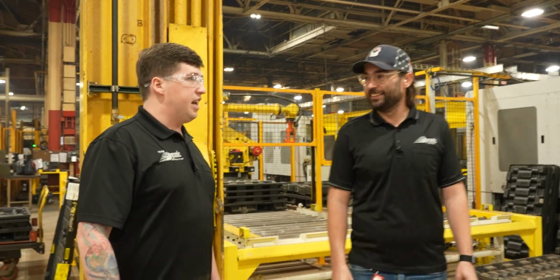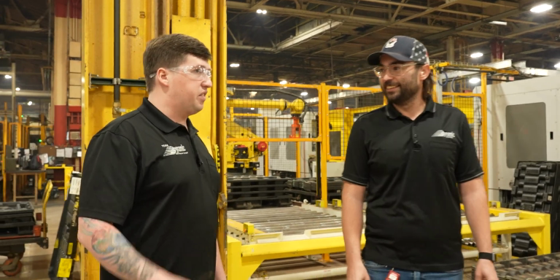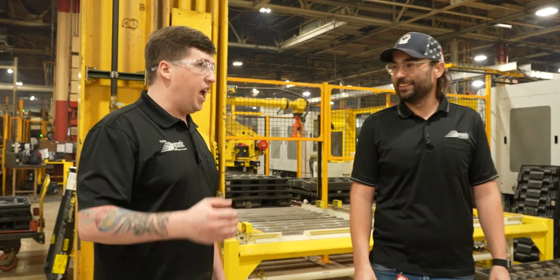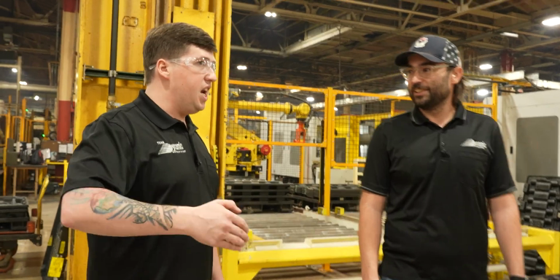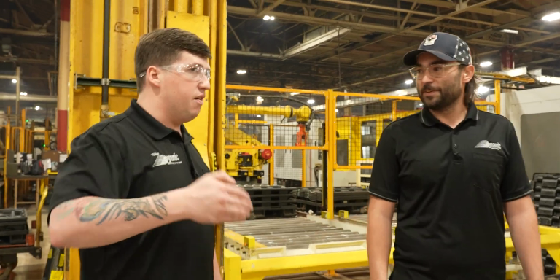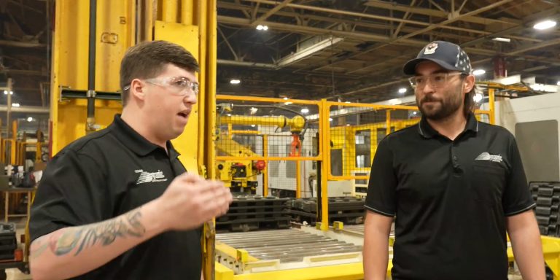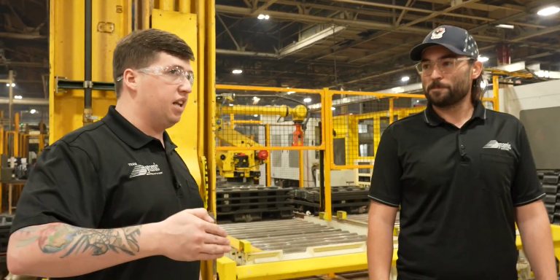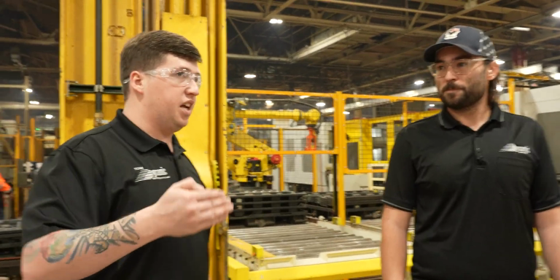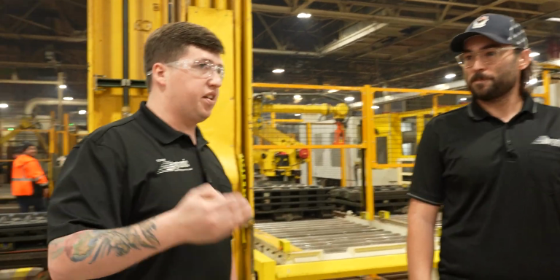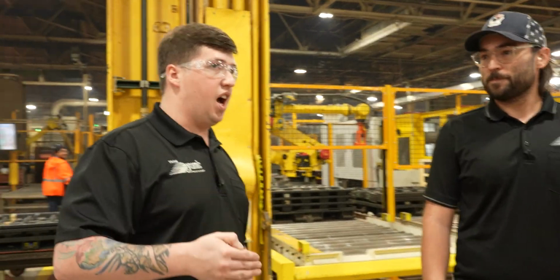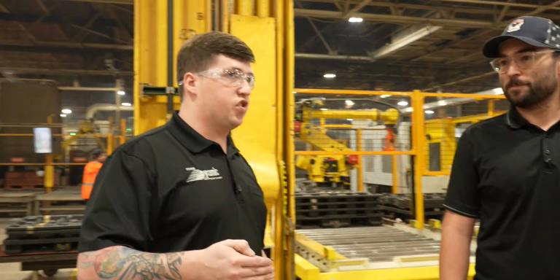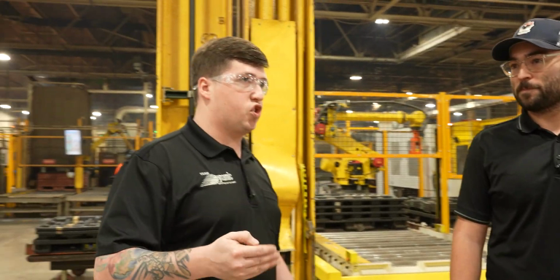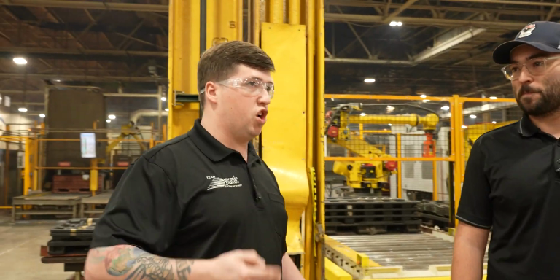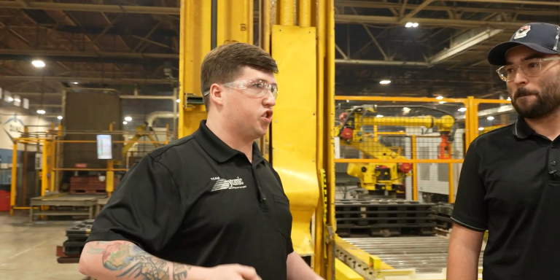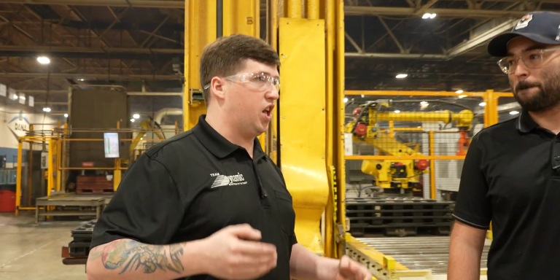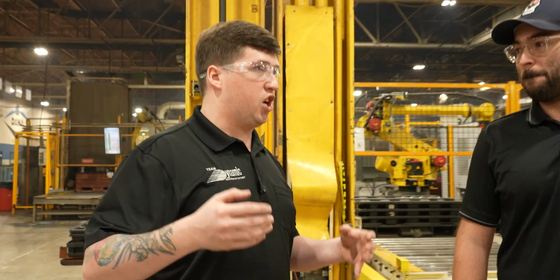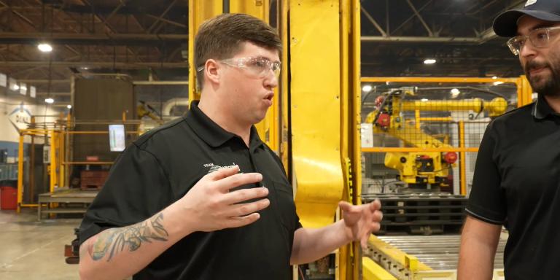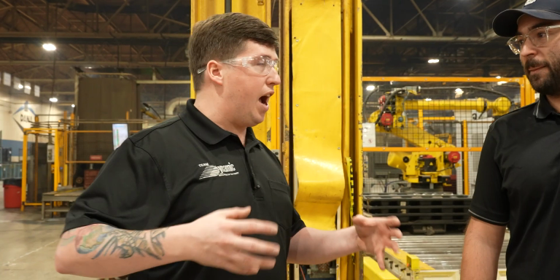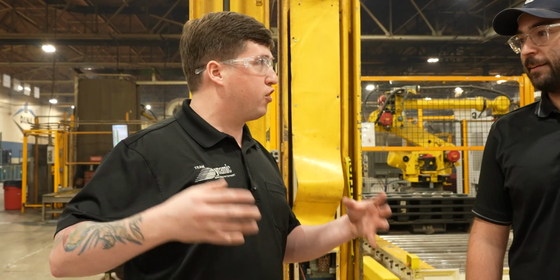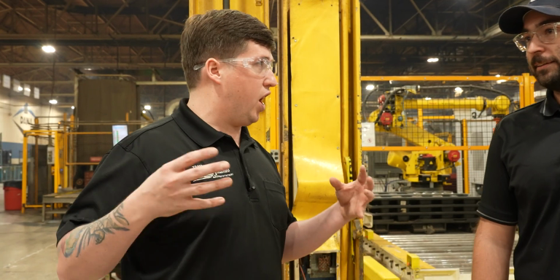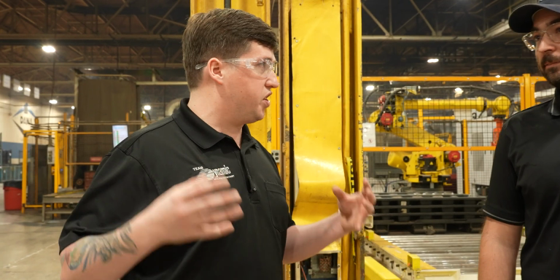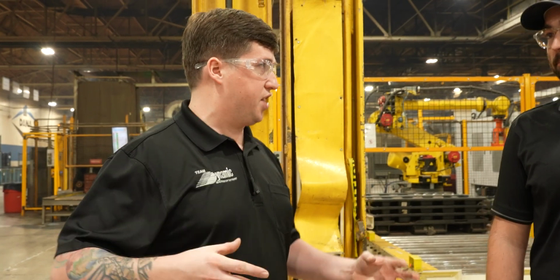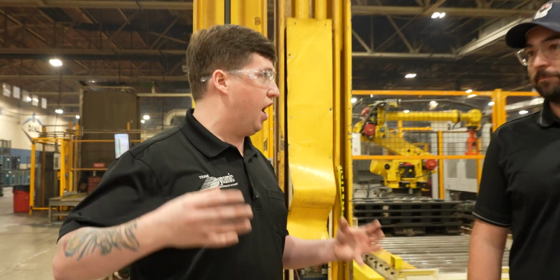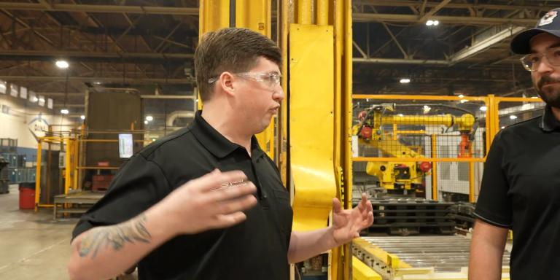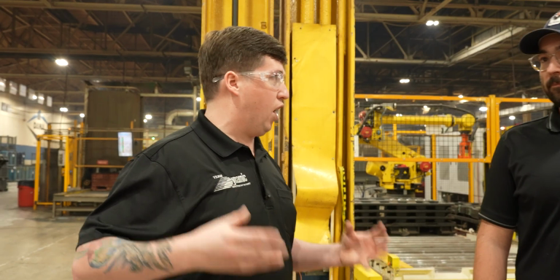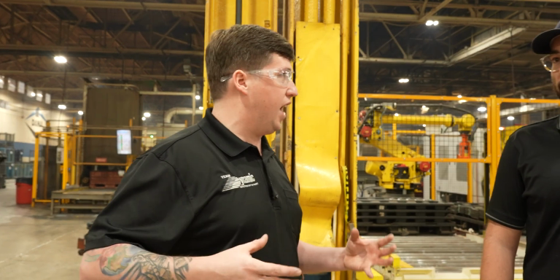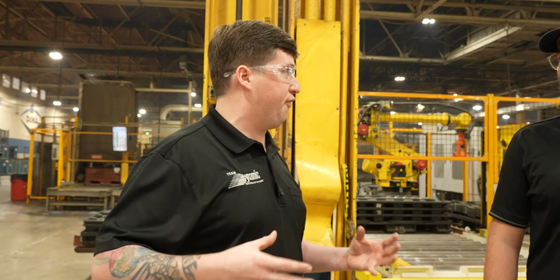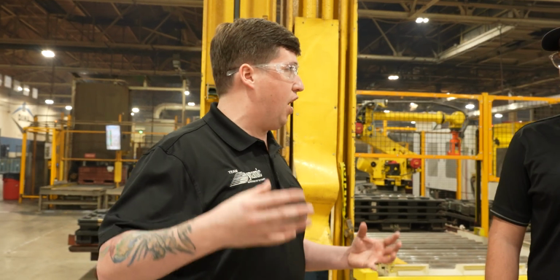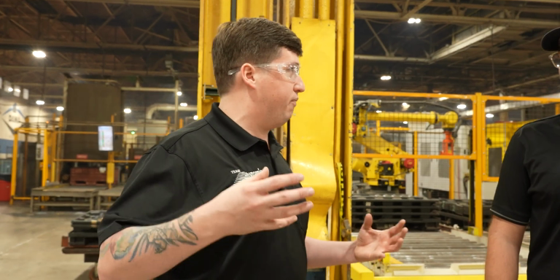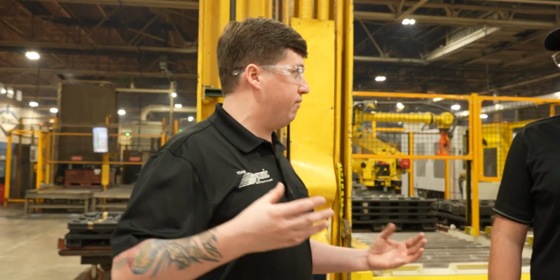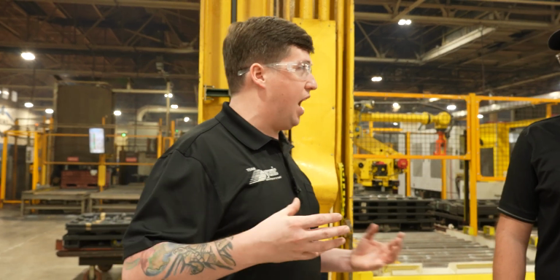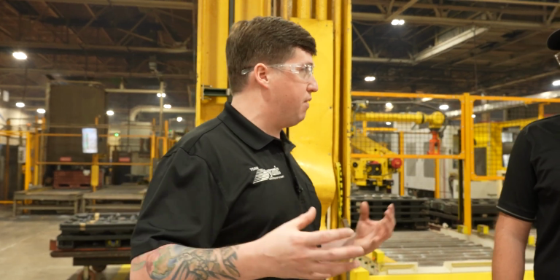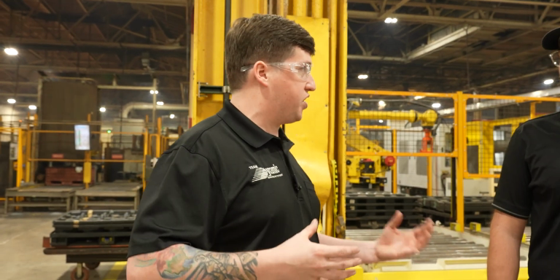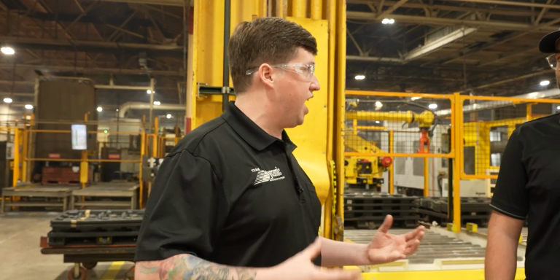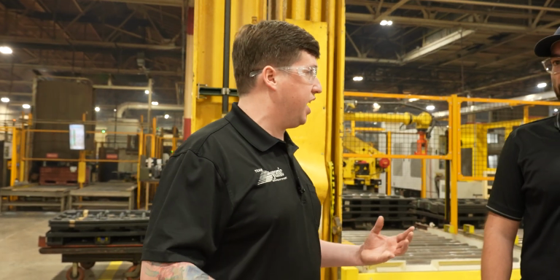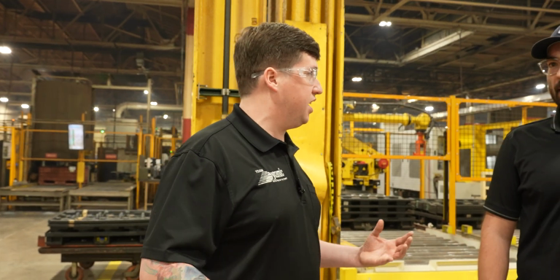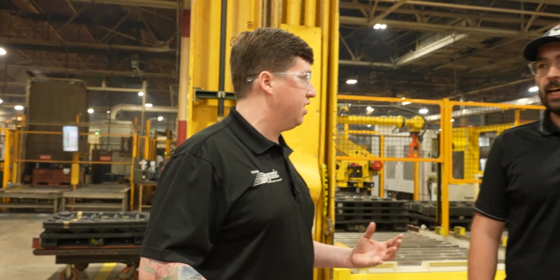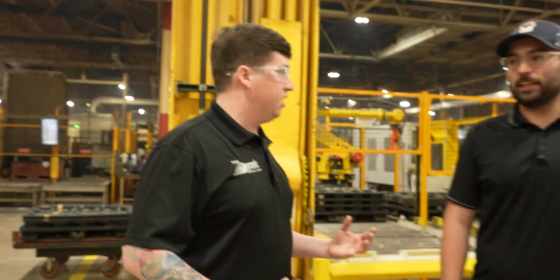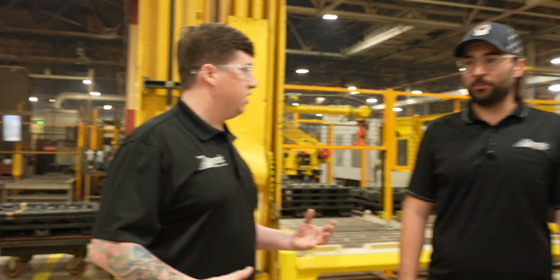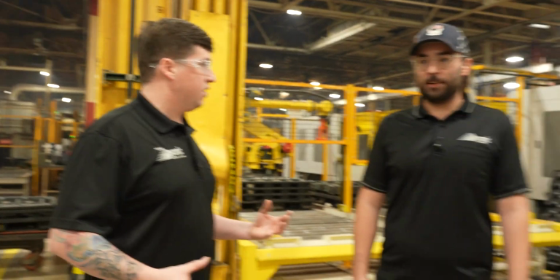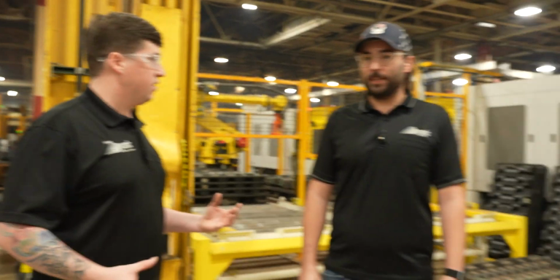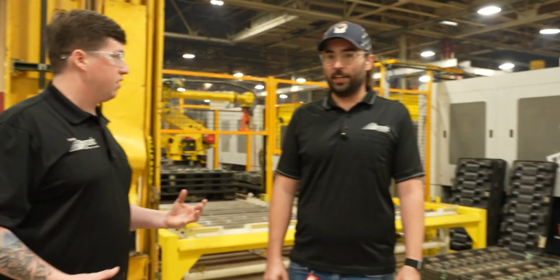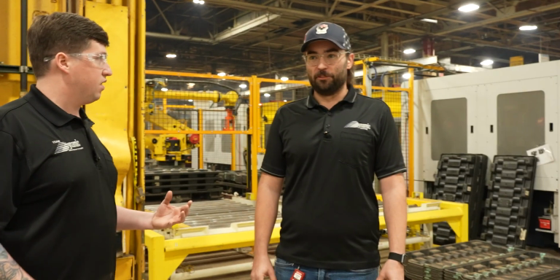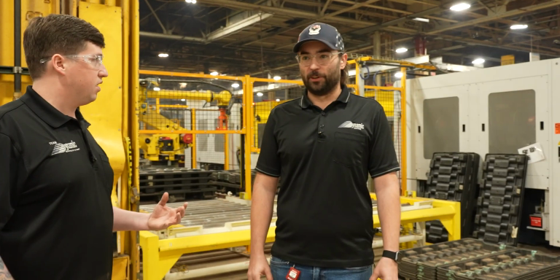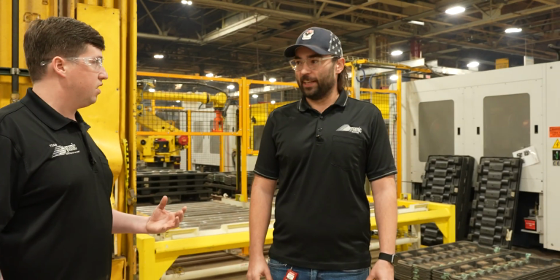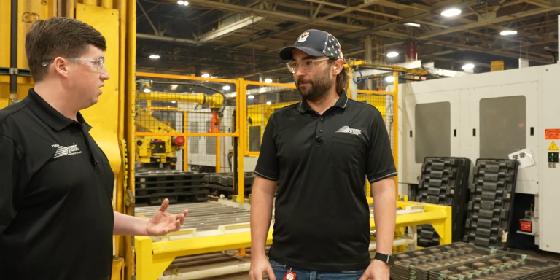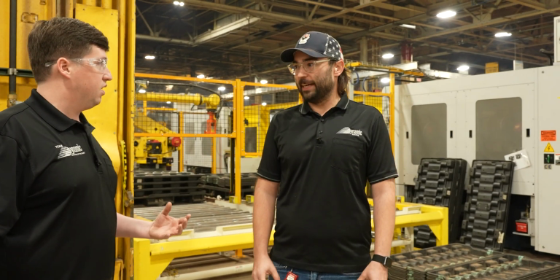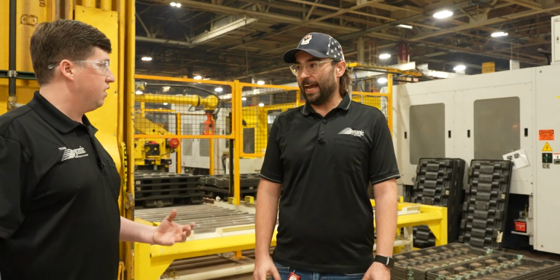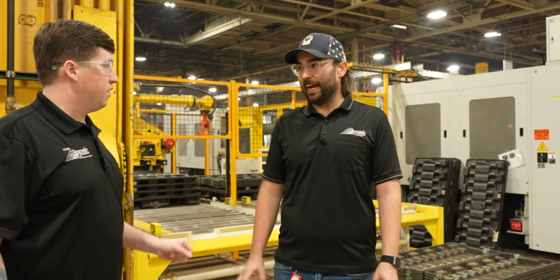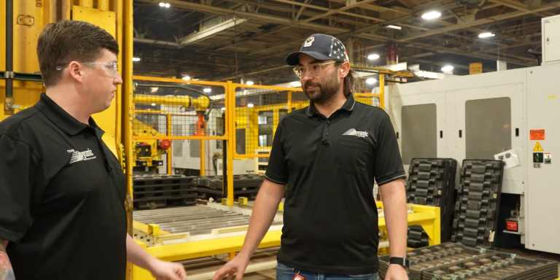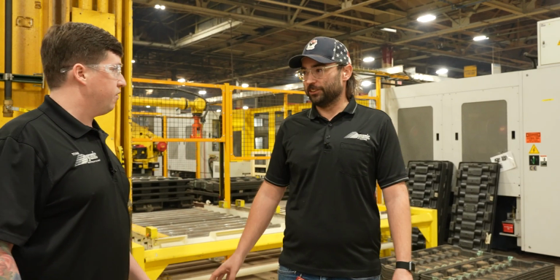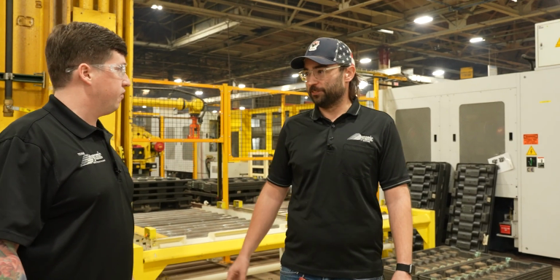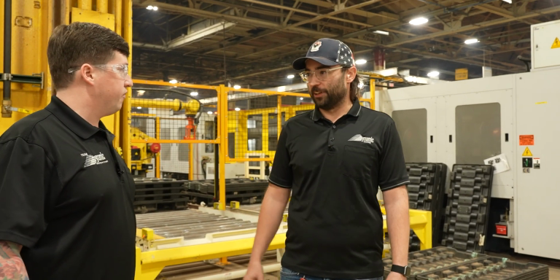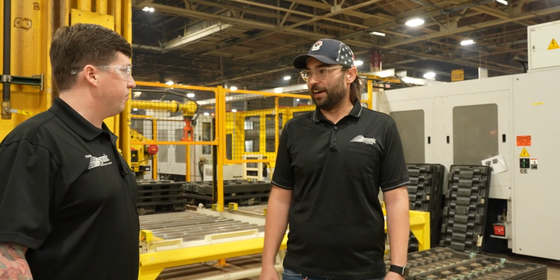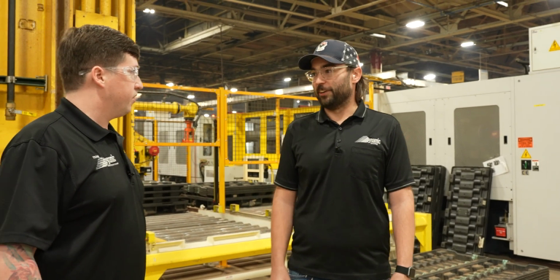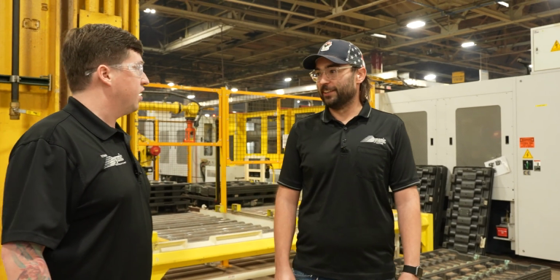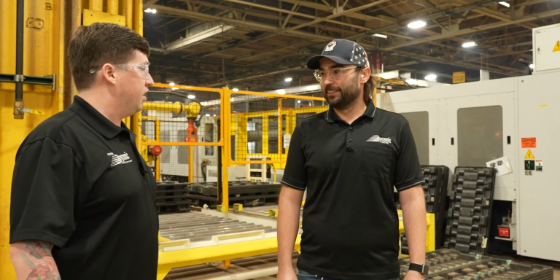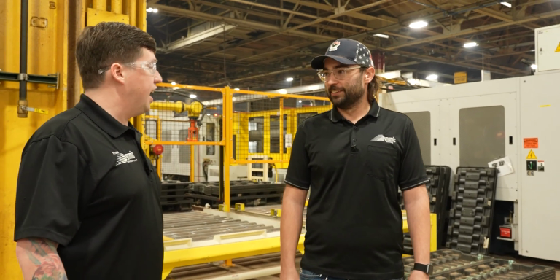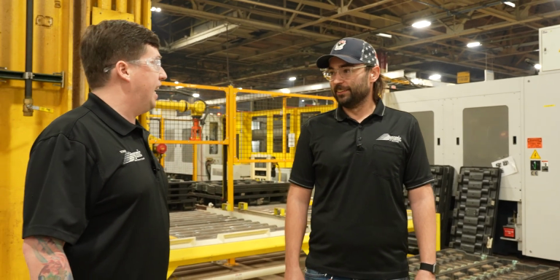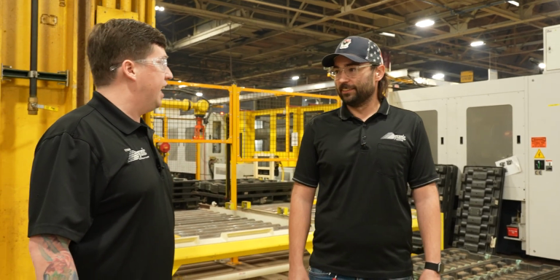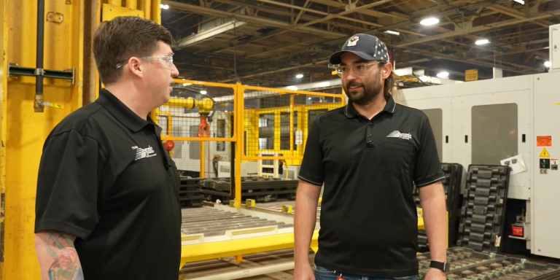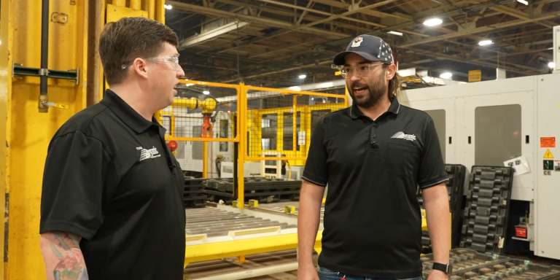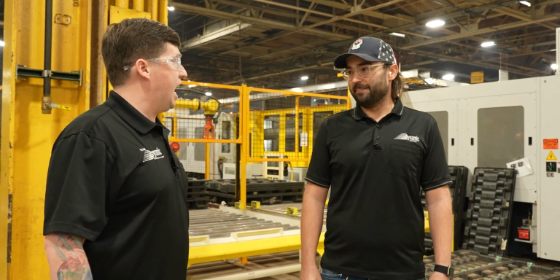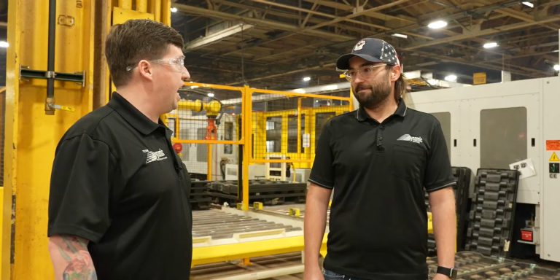Dana mainly does drivetrain stuff. That's what they've been known for — they've made axles forever.